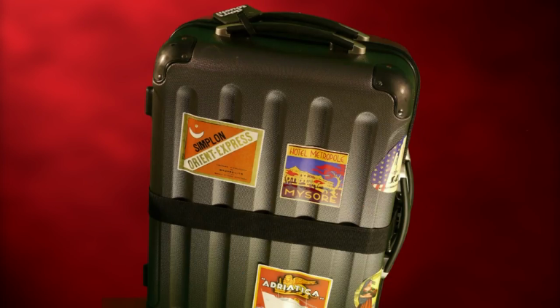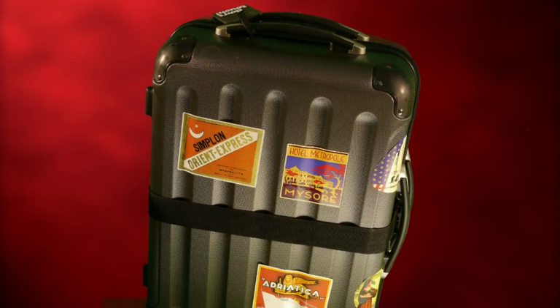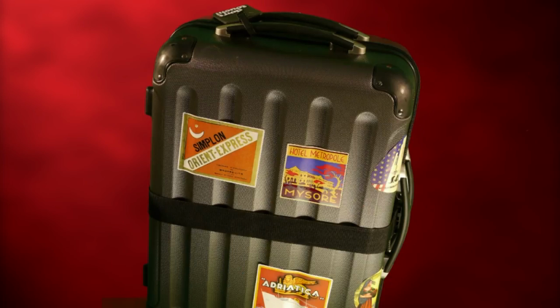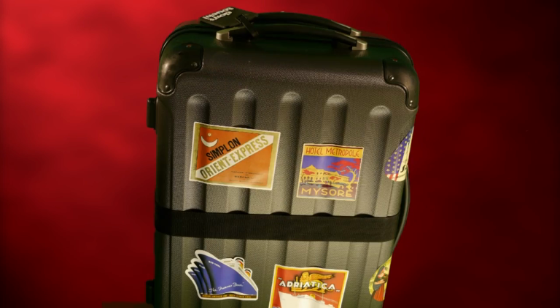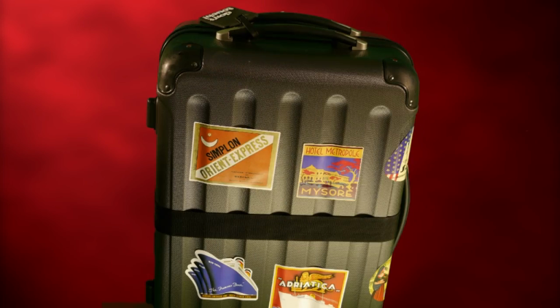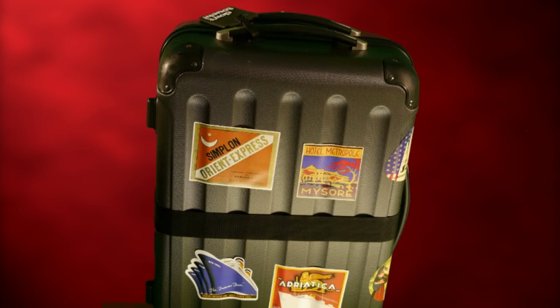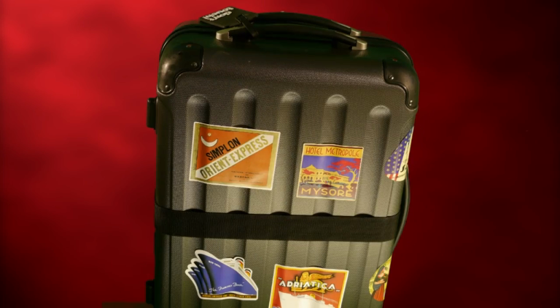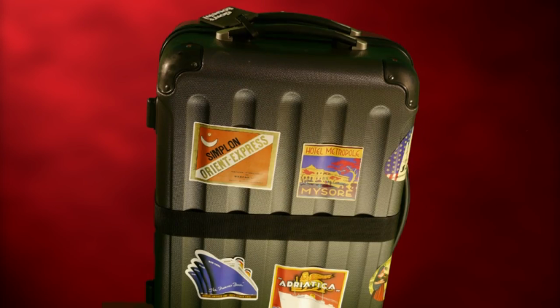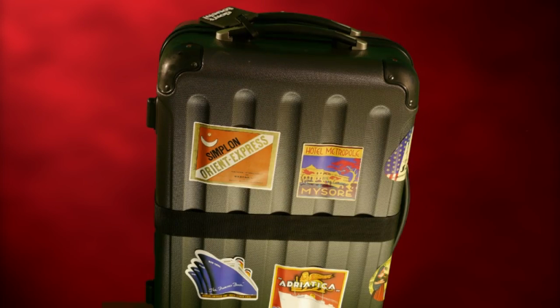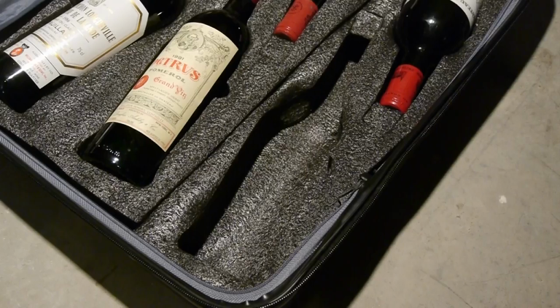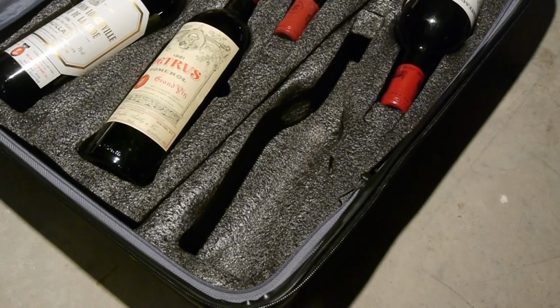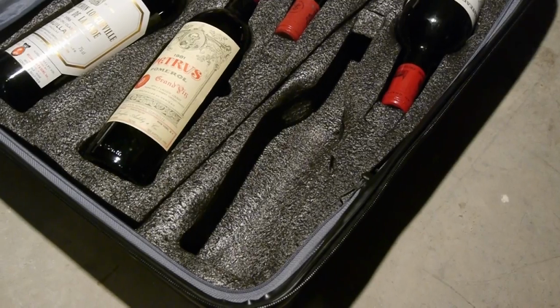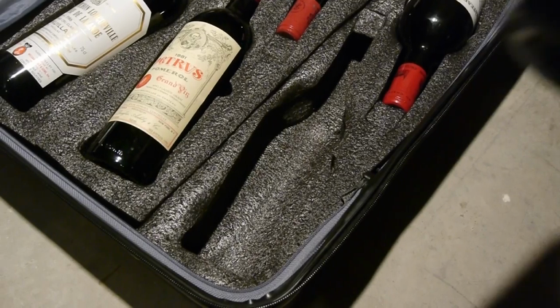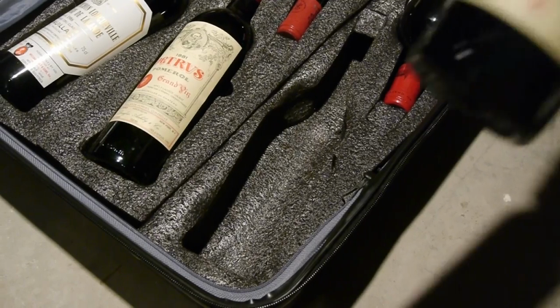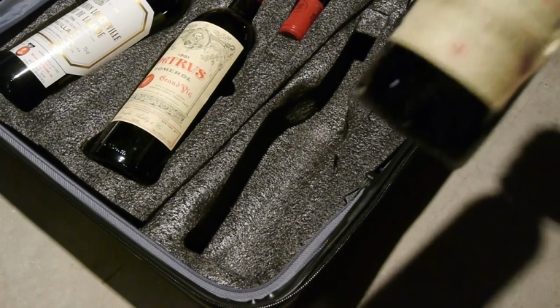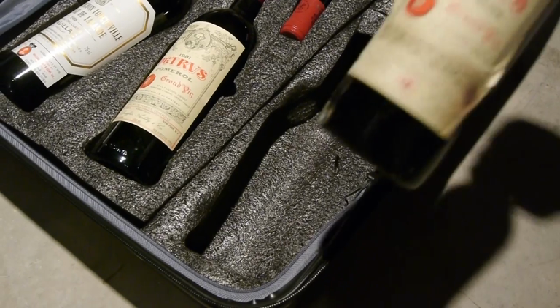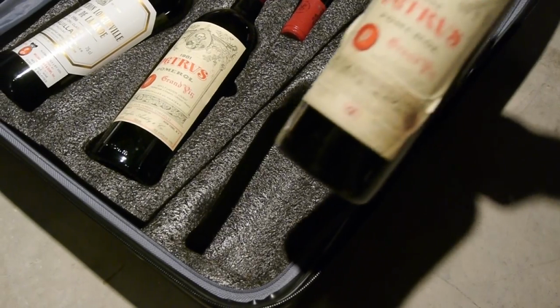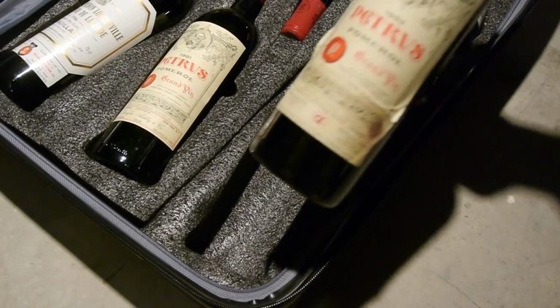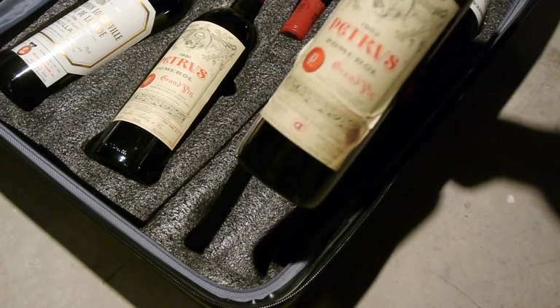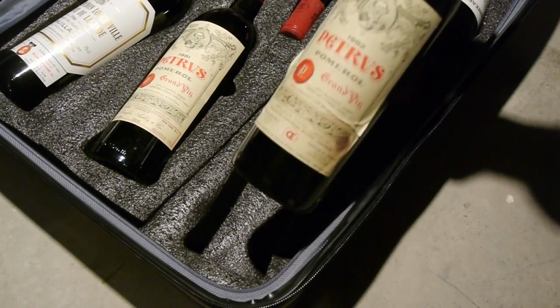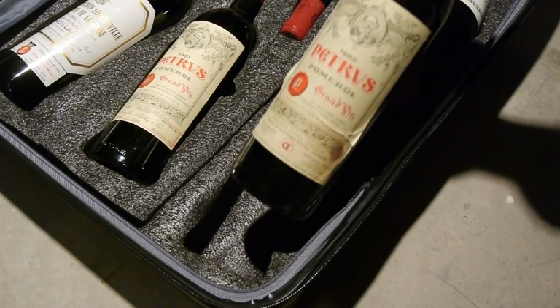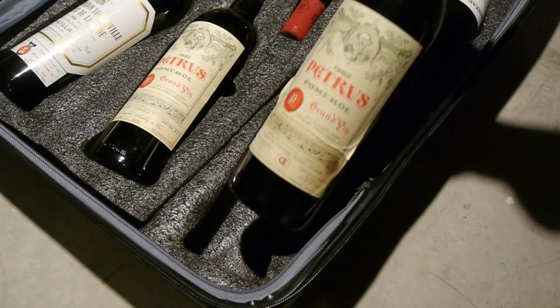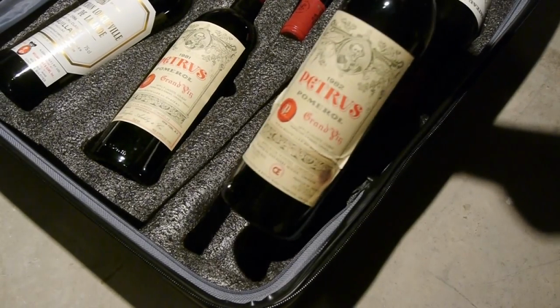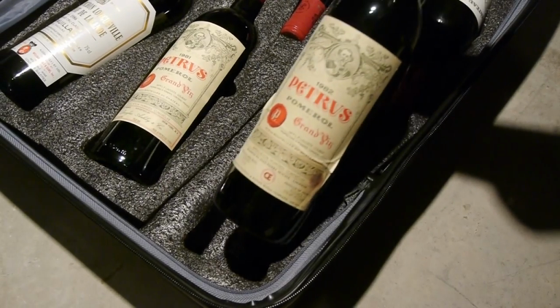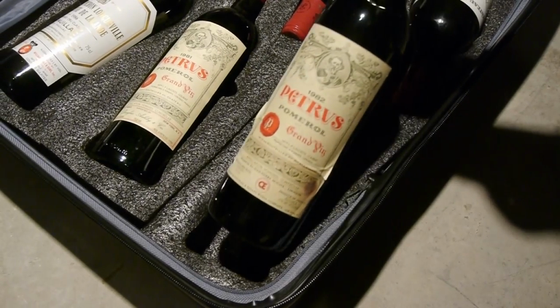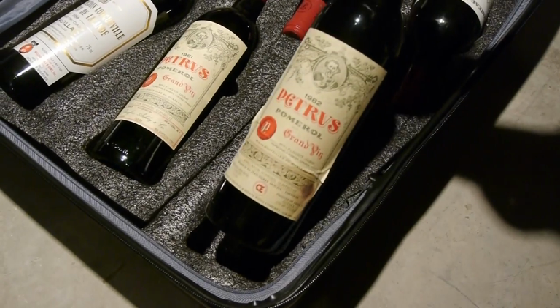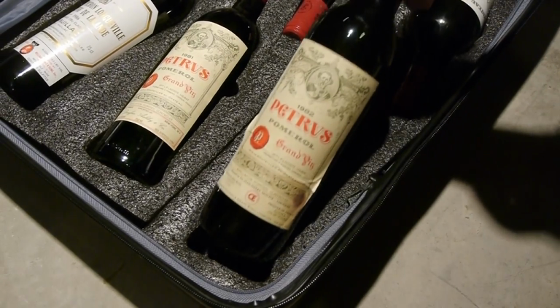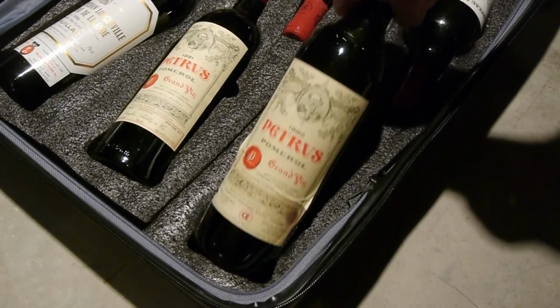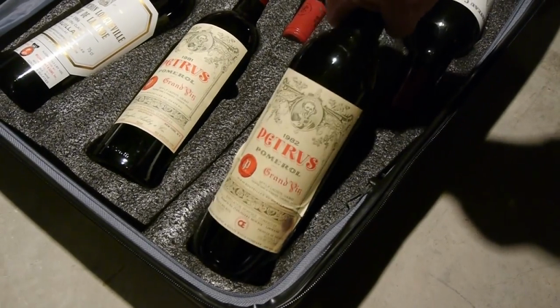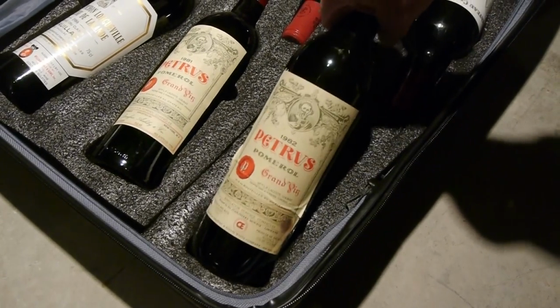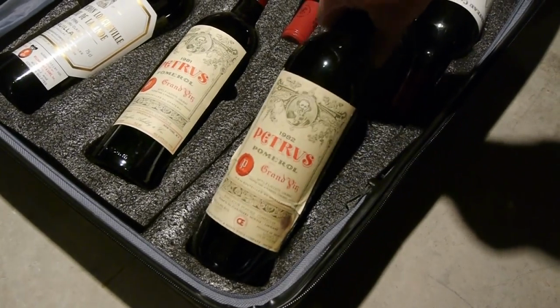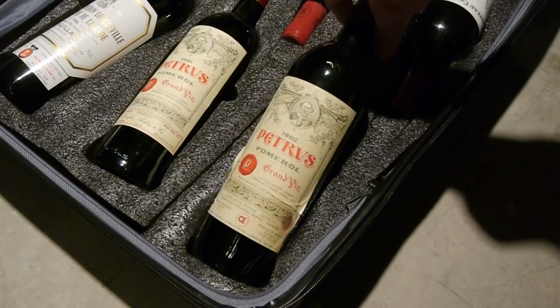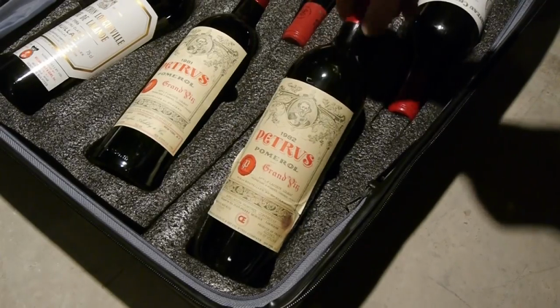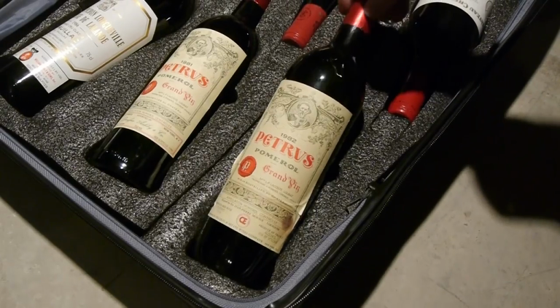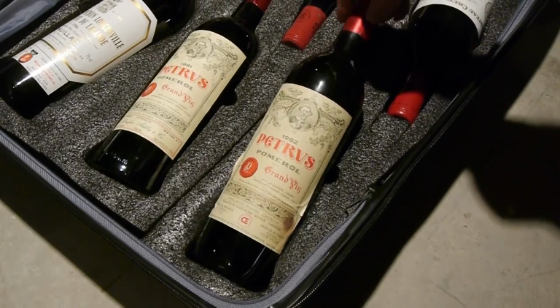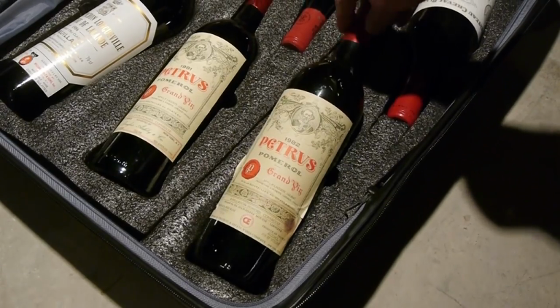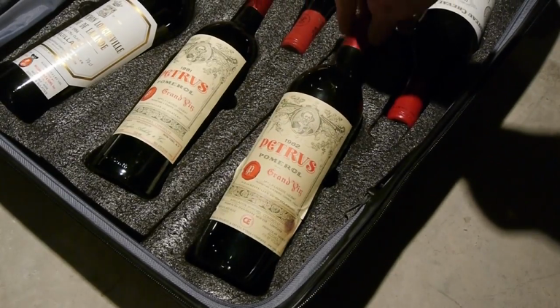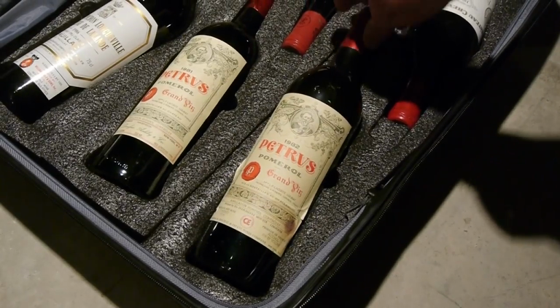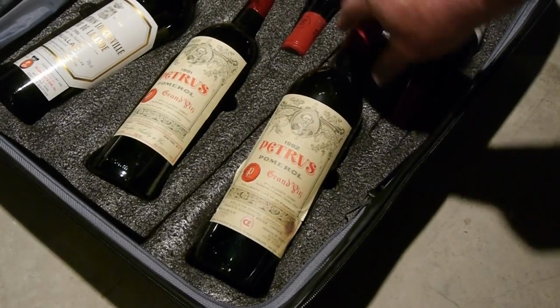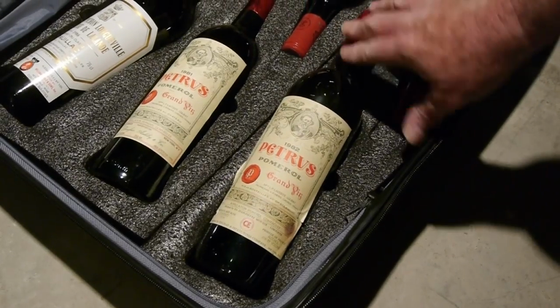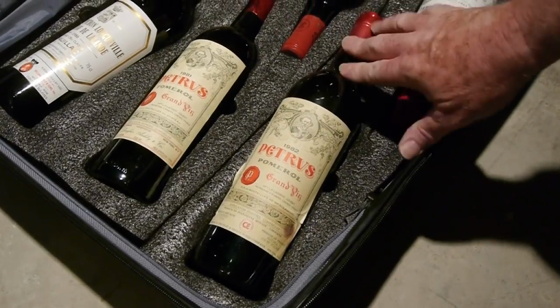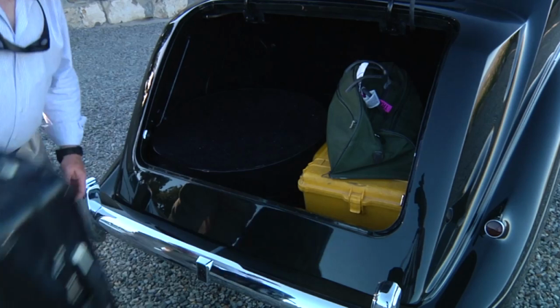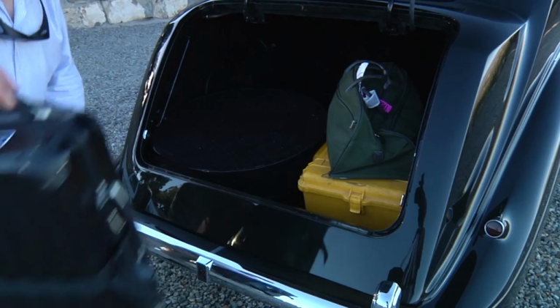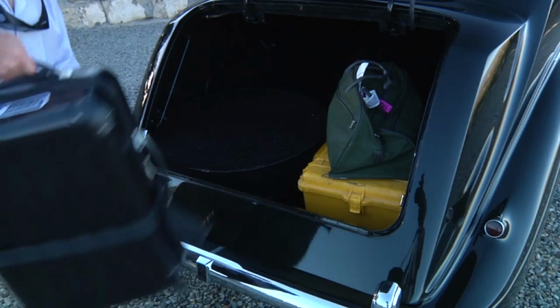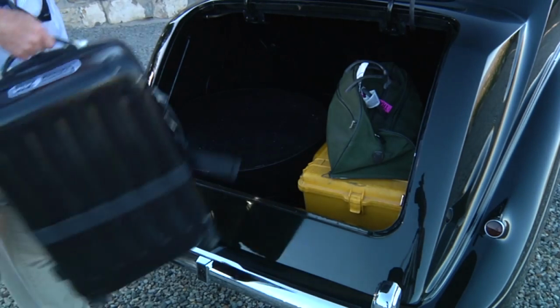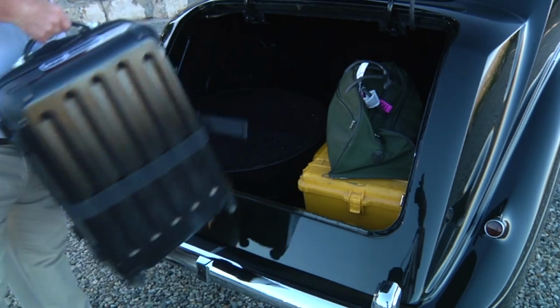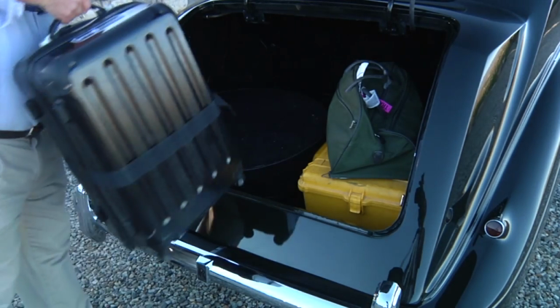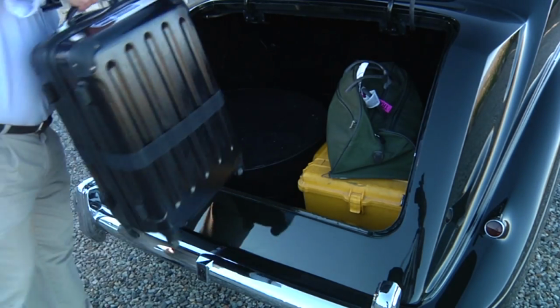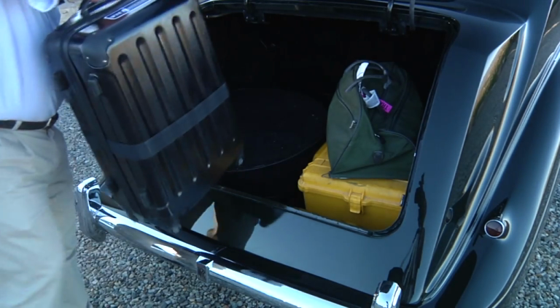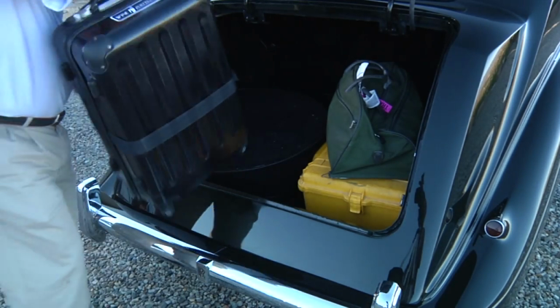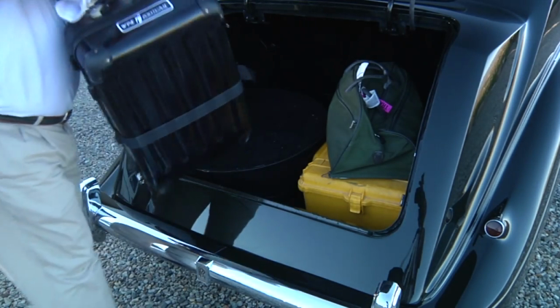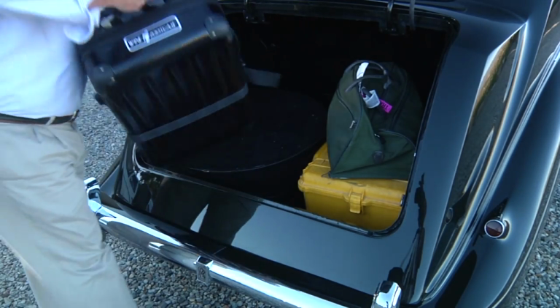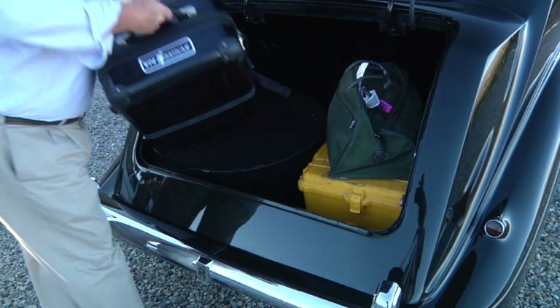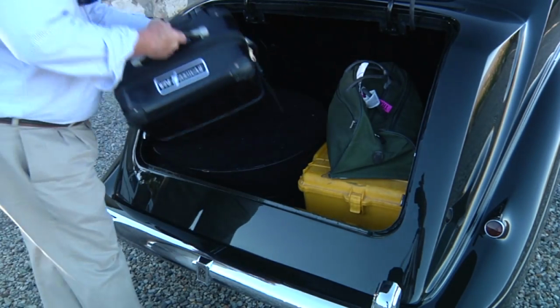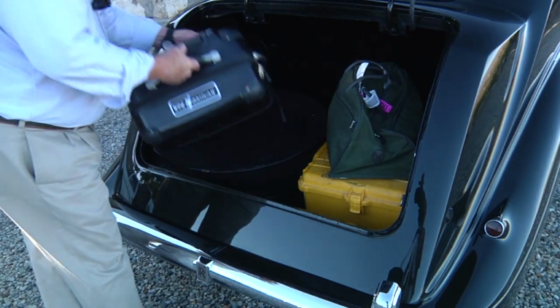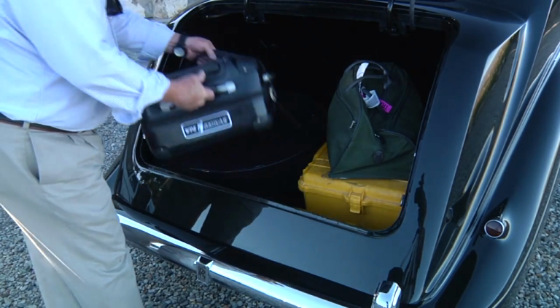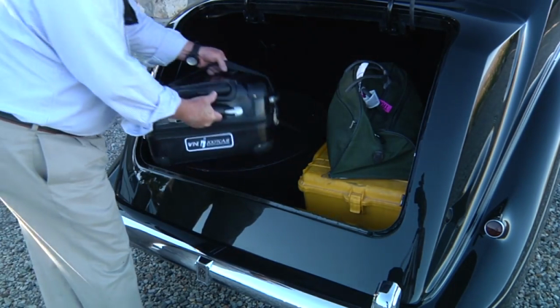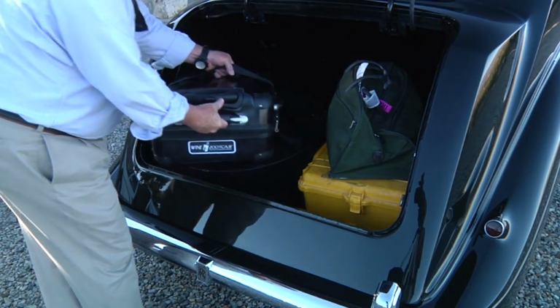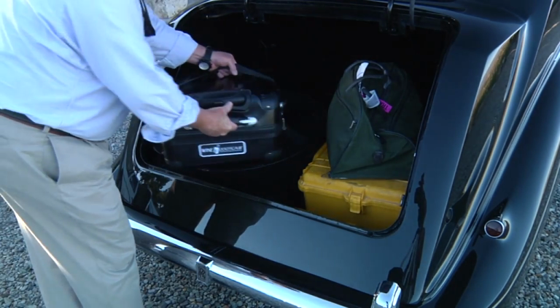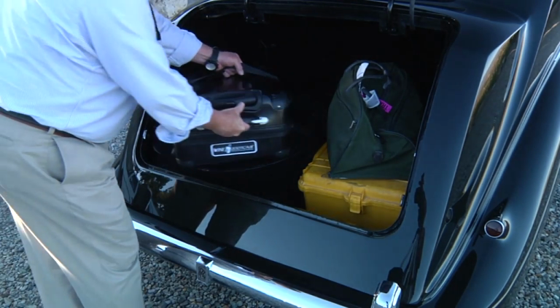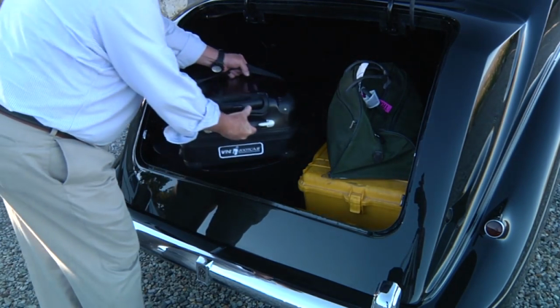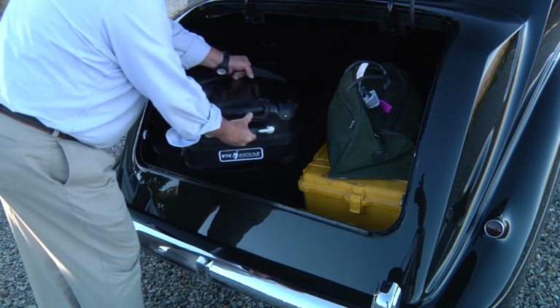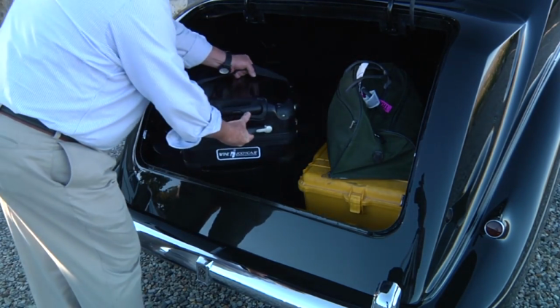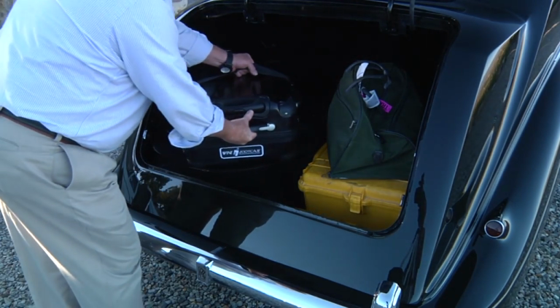Visit Barry's website at www.vingardvalise.com for more details.